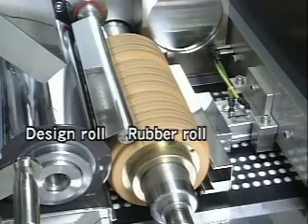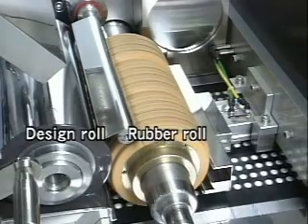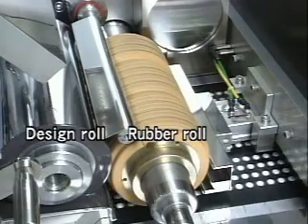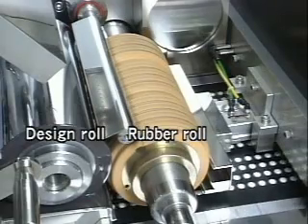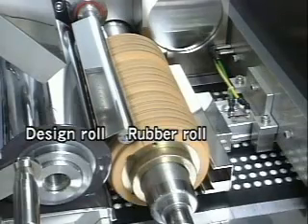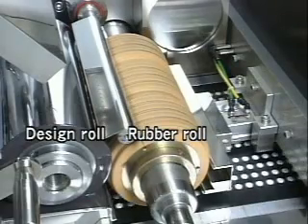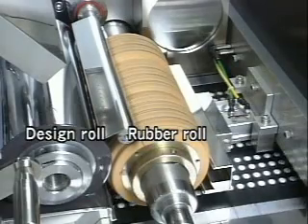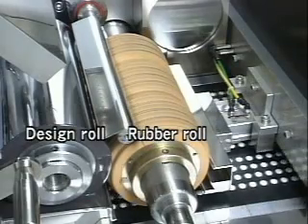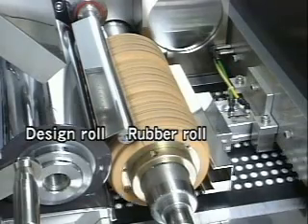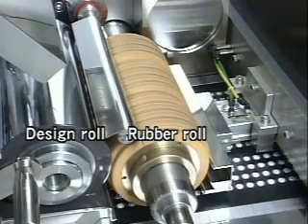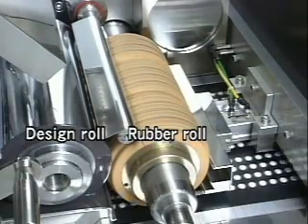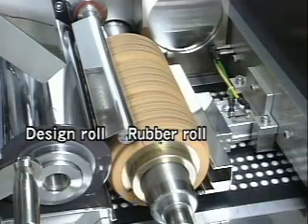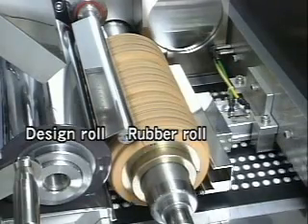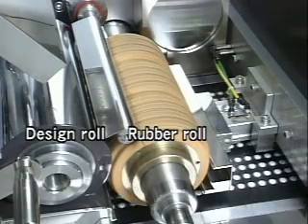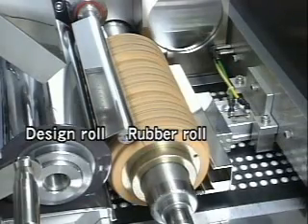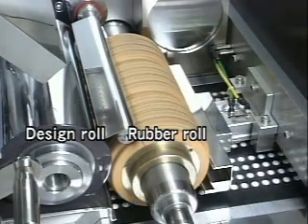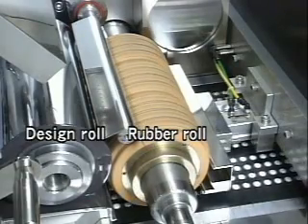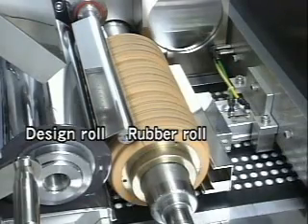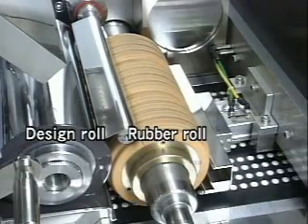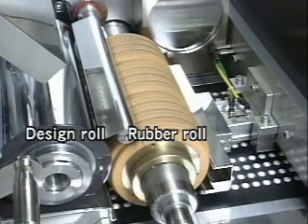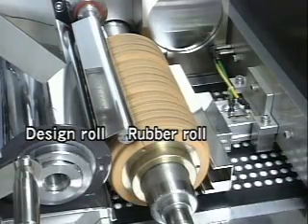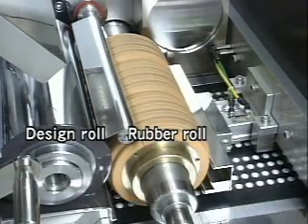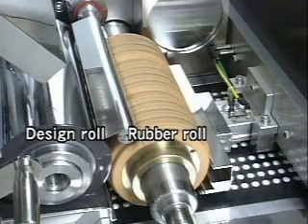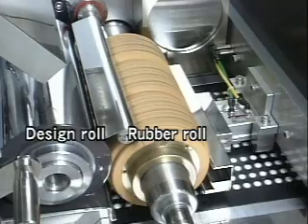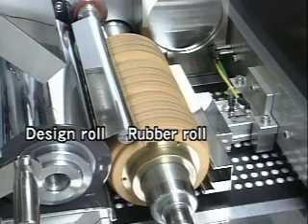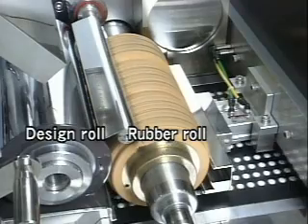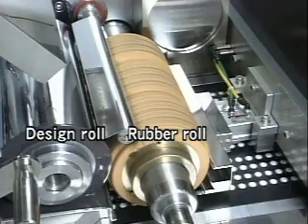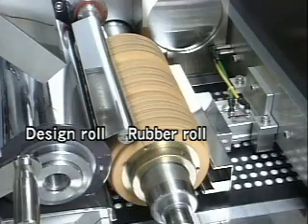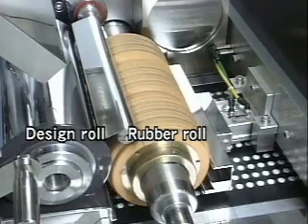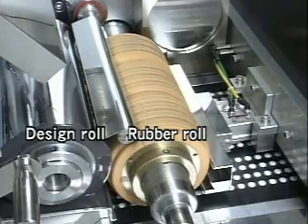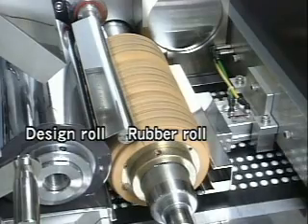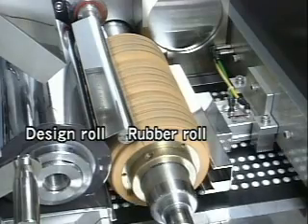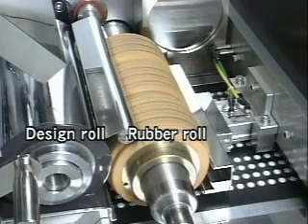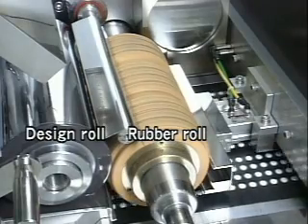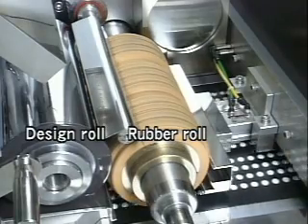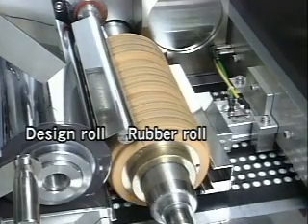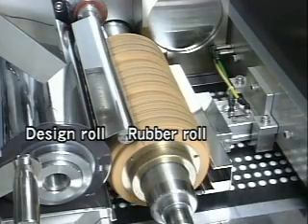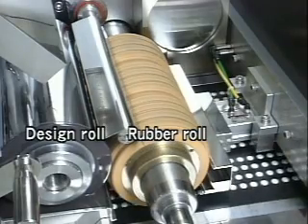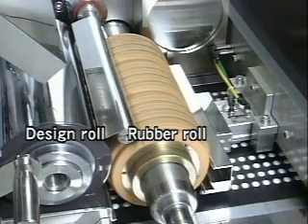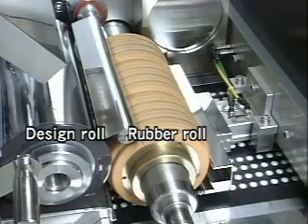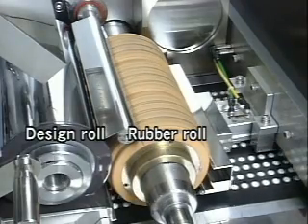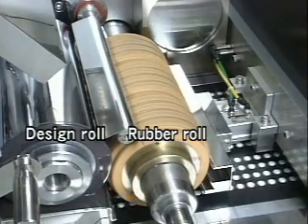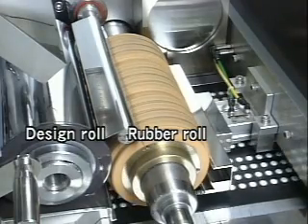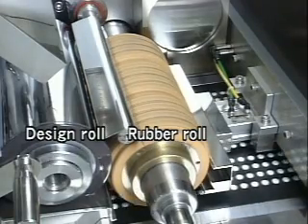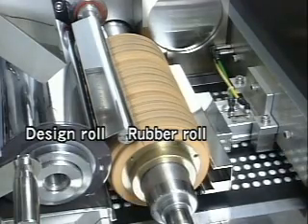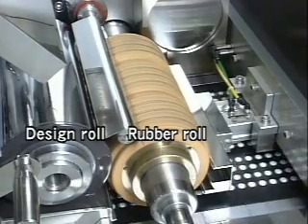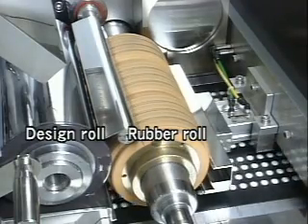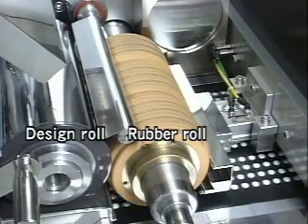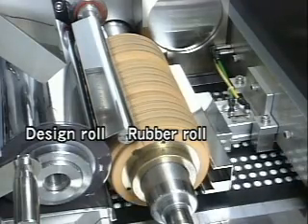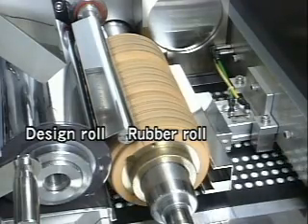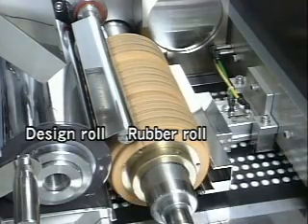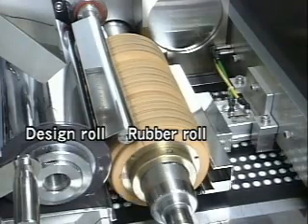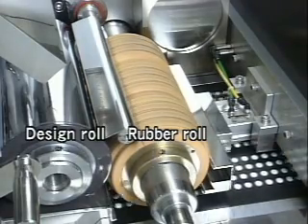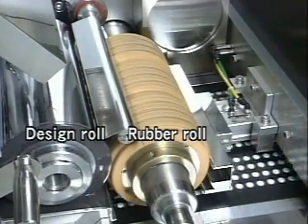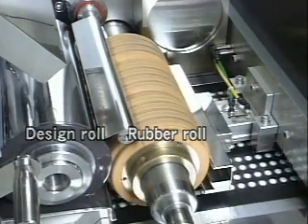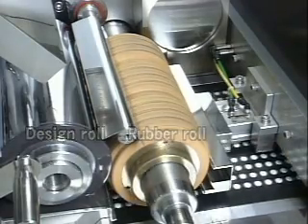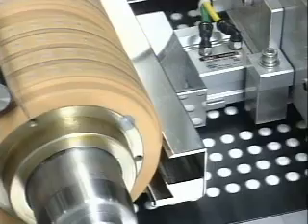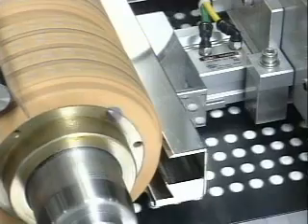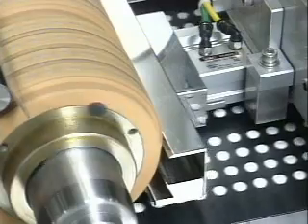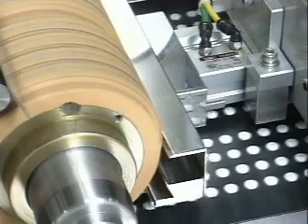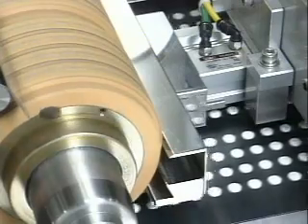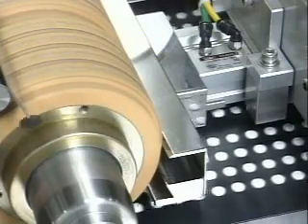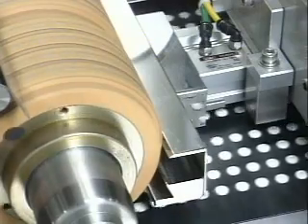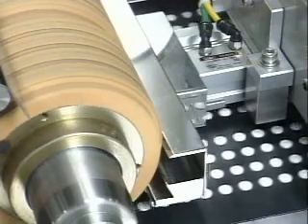After being transcribed to the rubber roll from the etched design roll, the letters and marks are printed in the correct position on the tablet's surface.